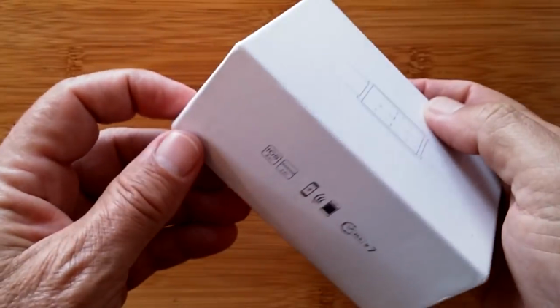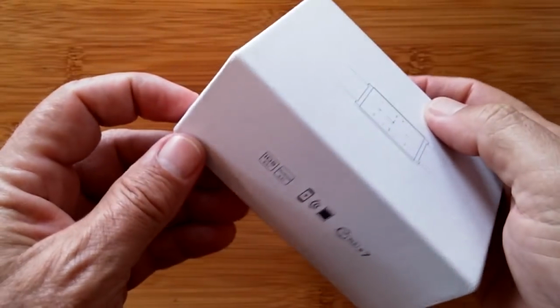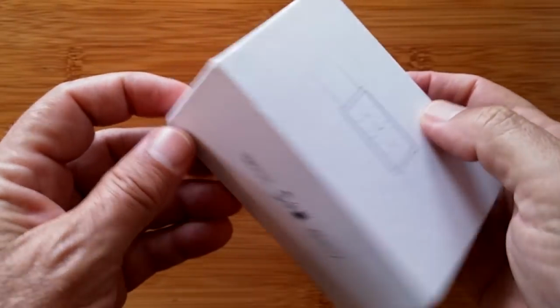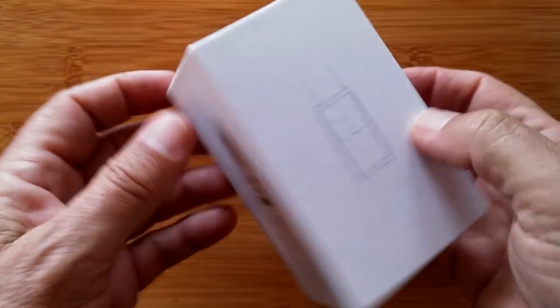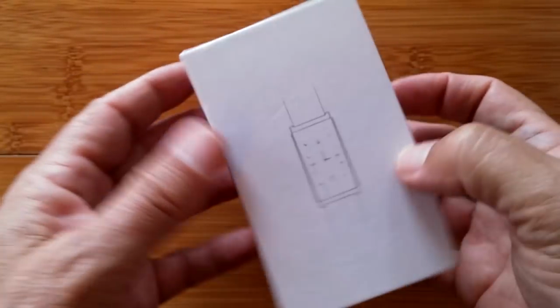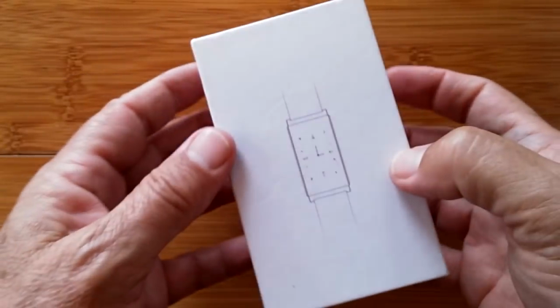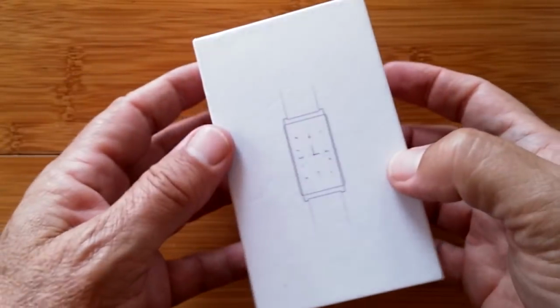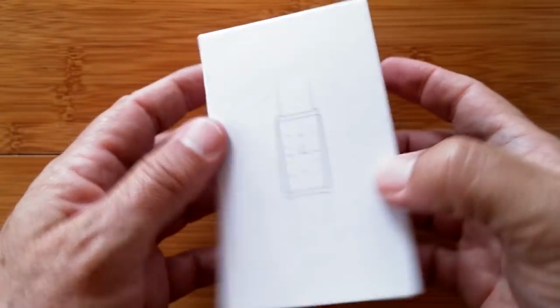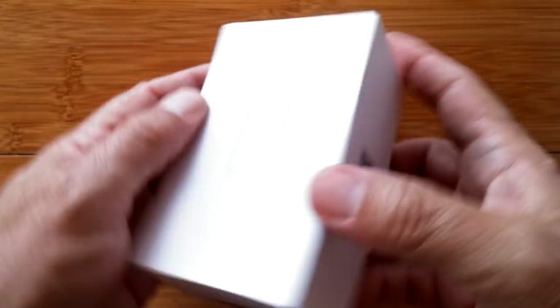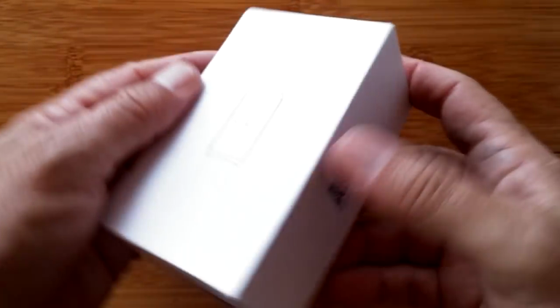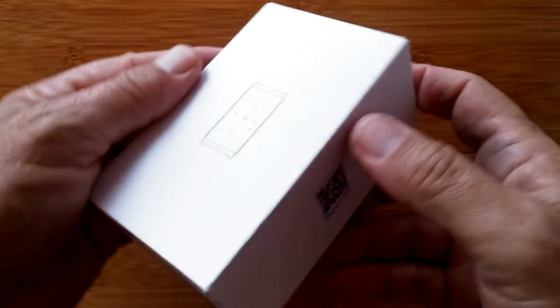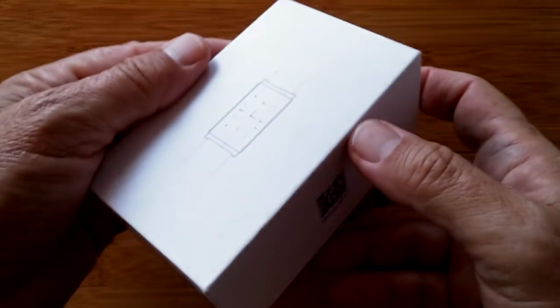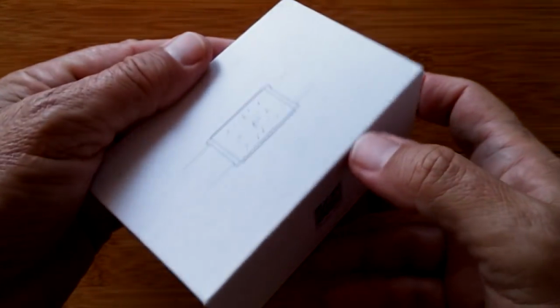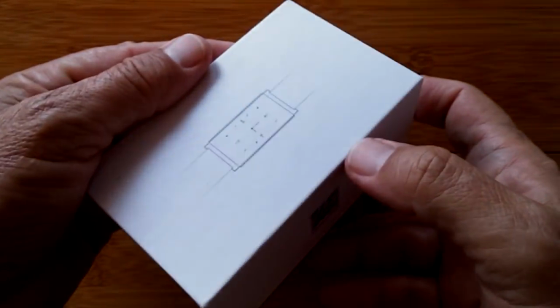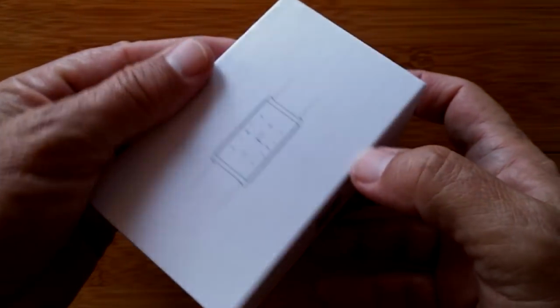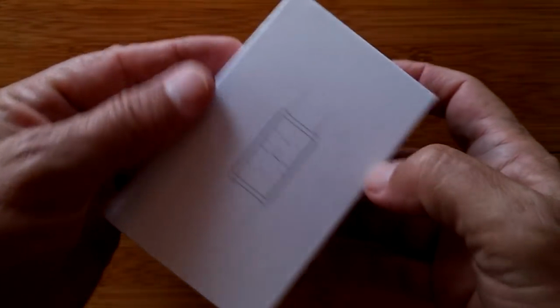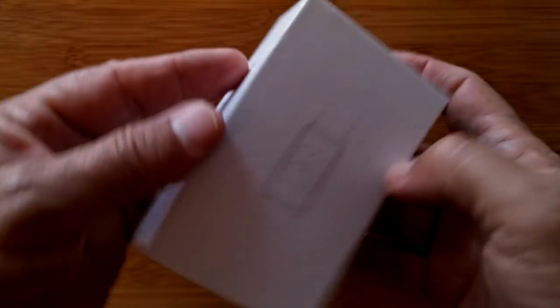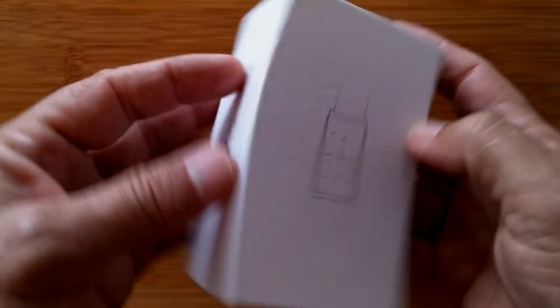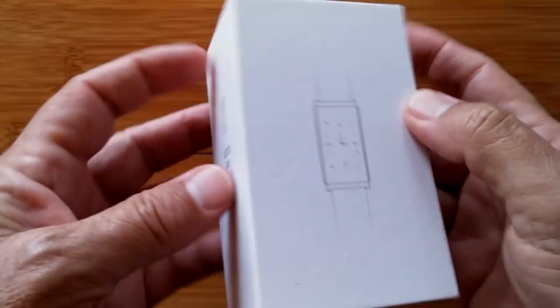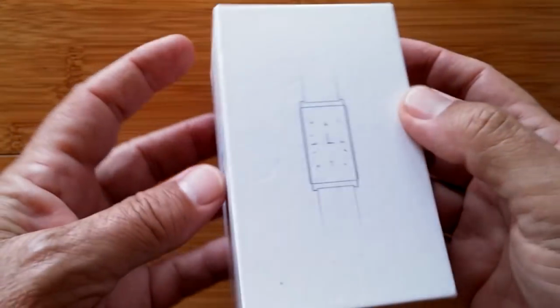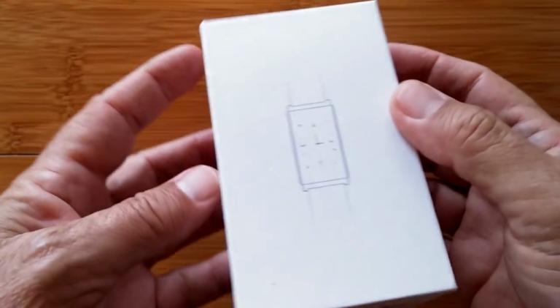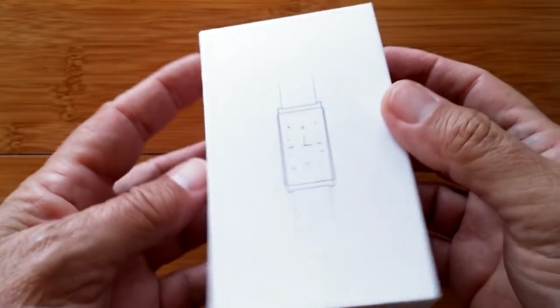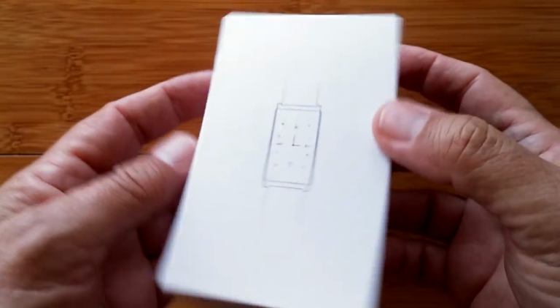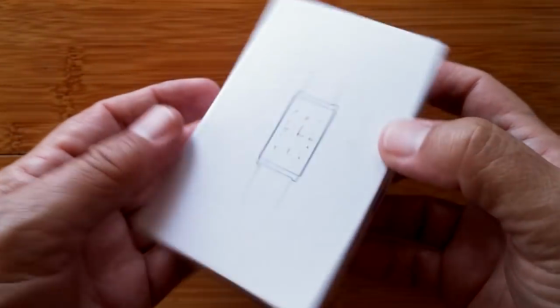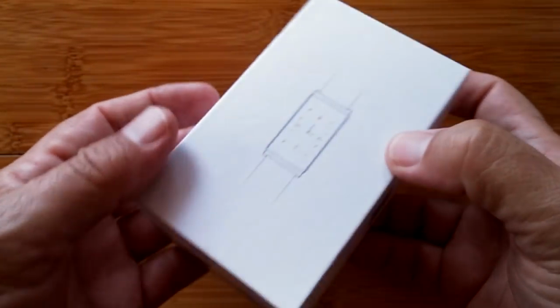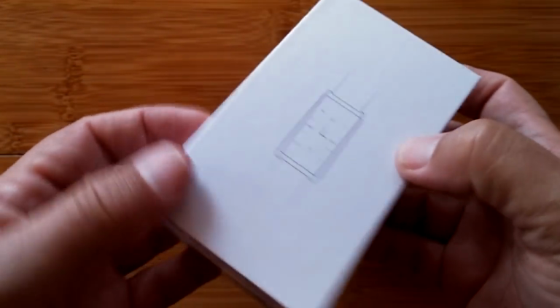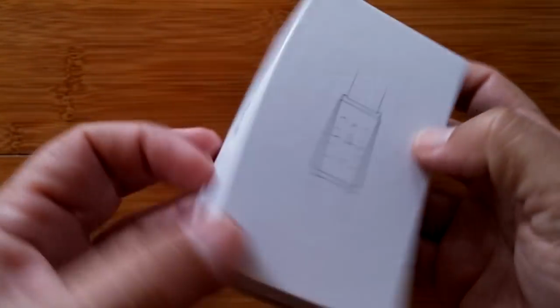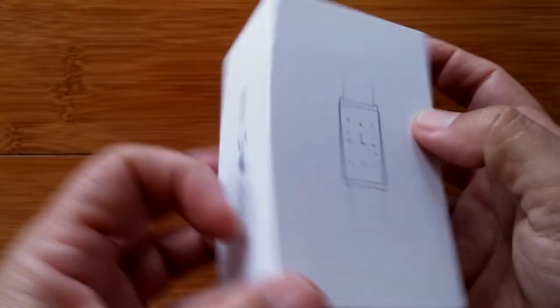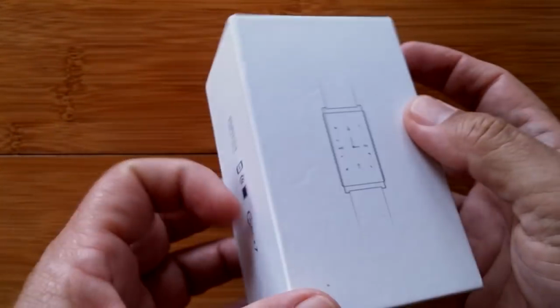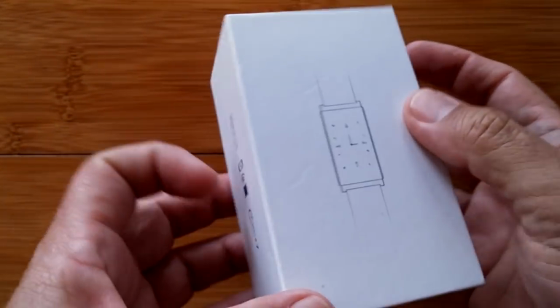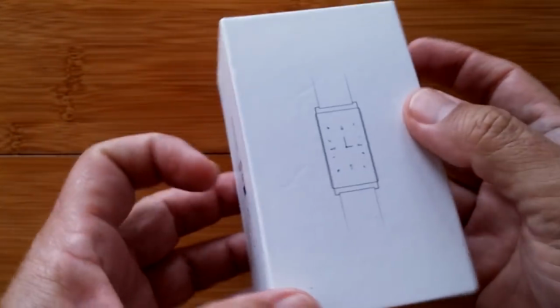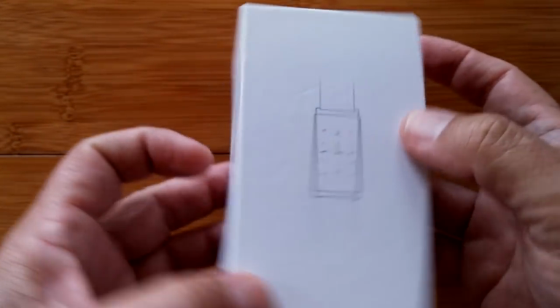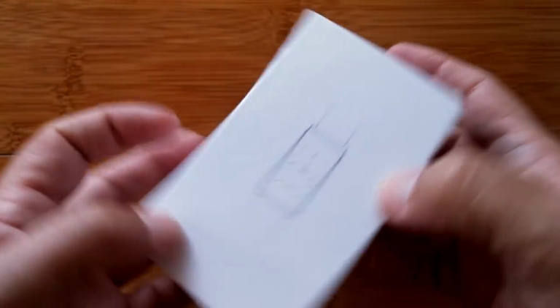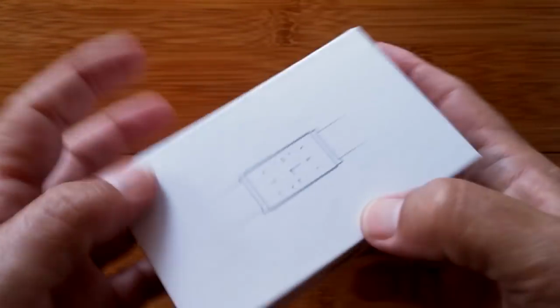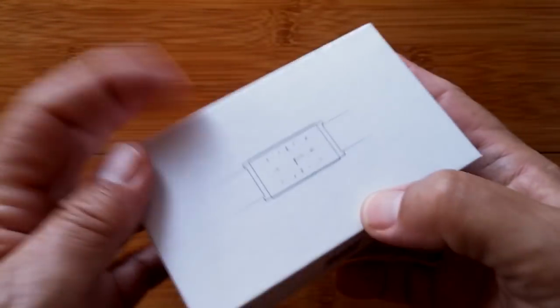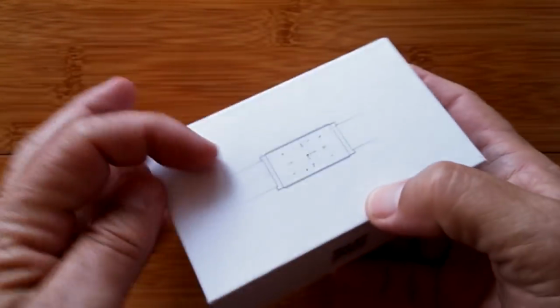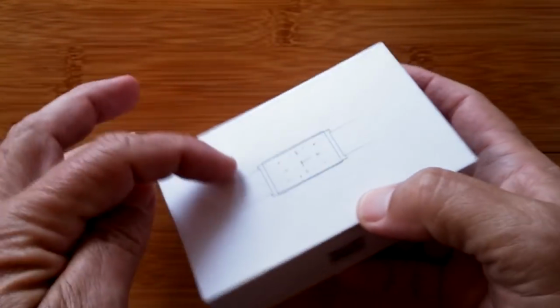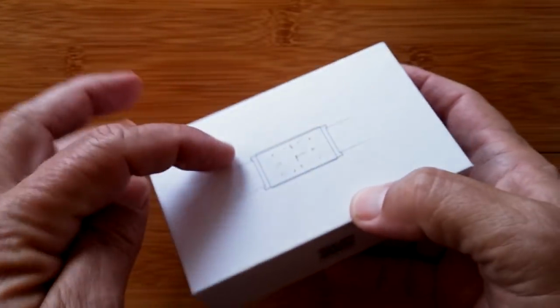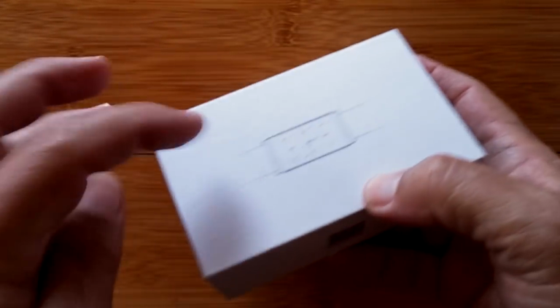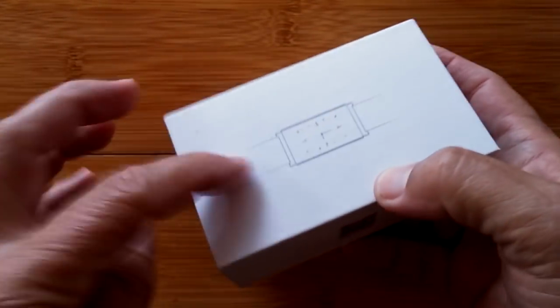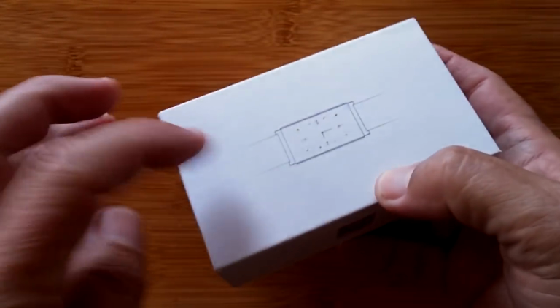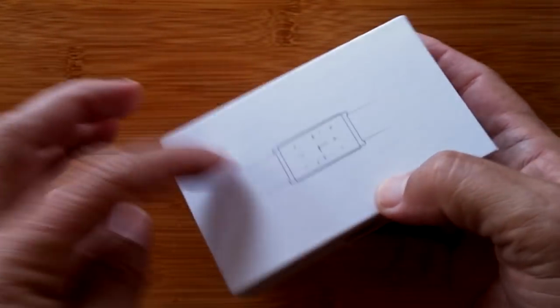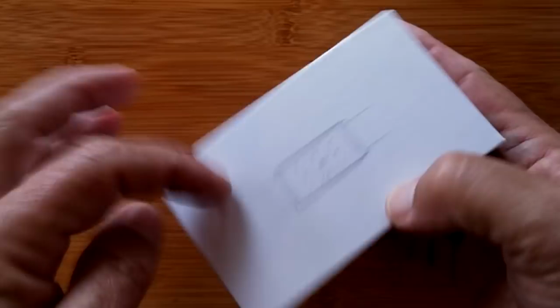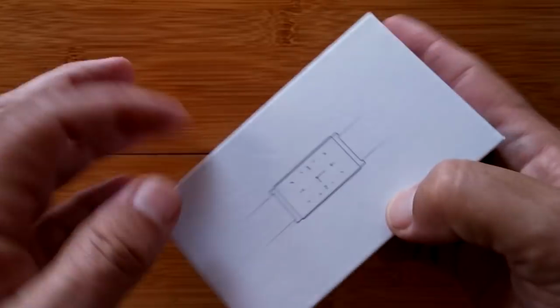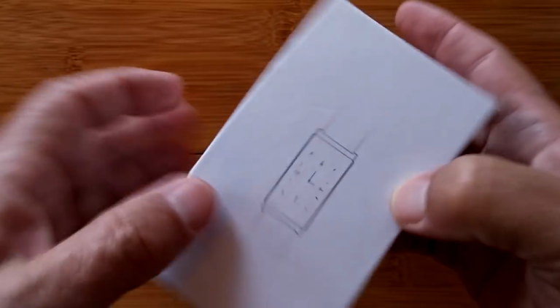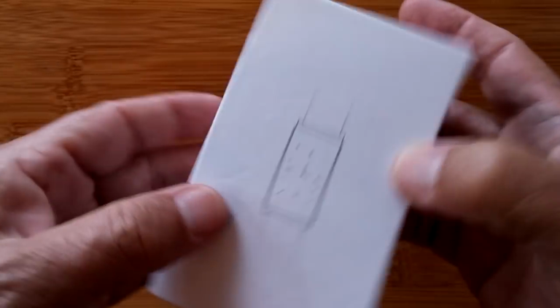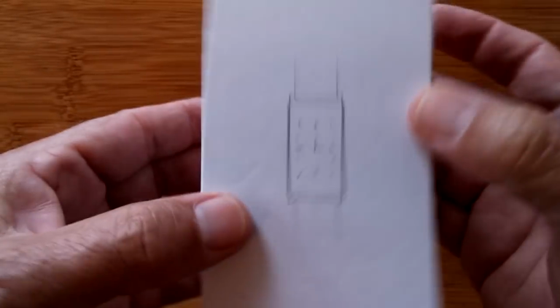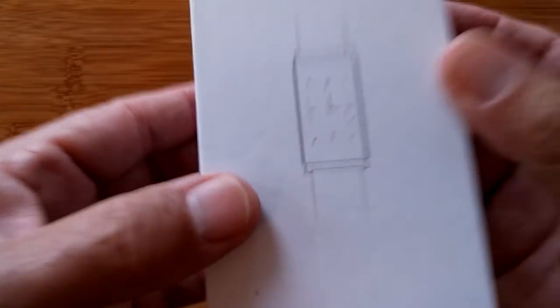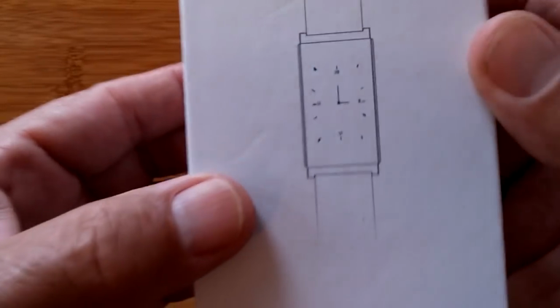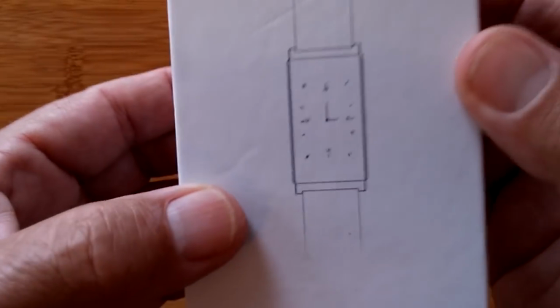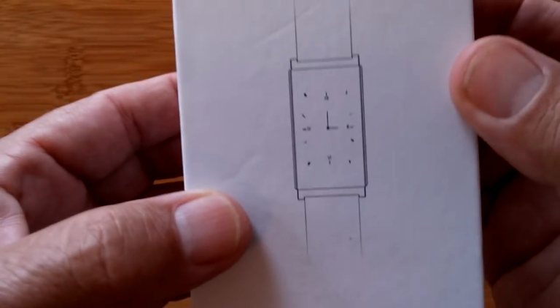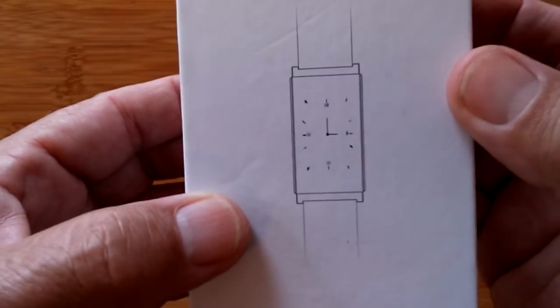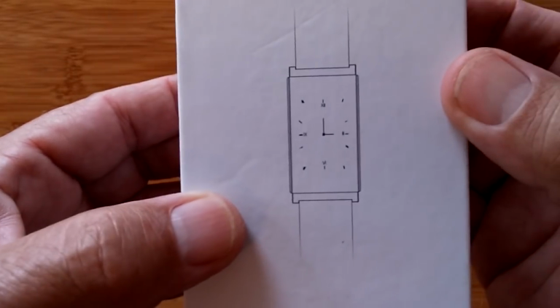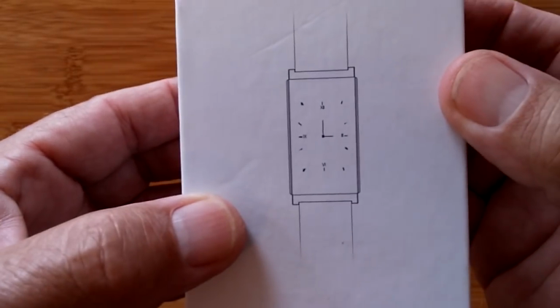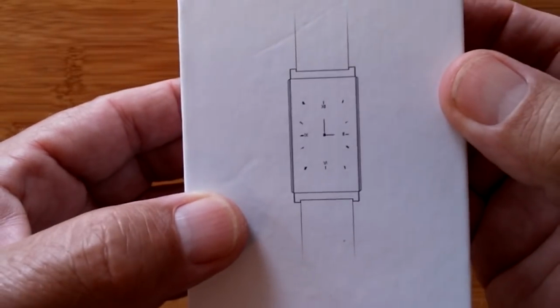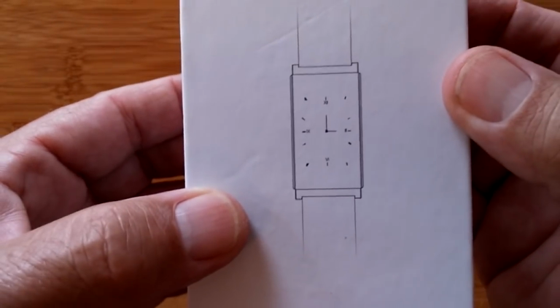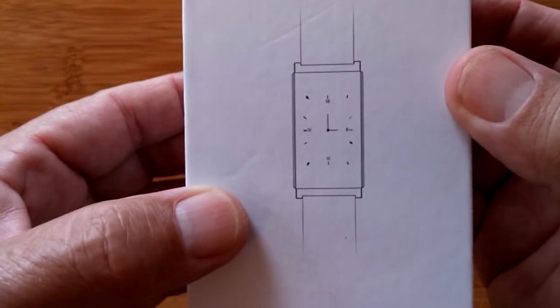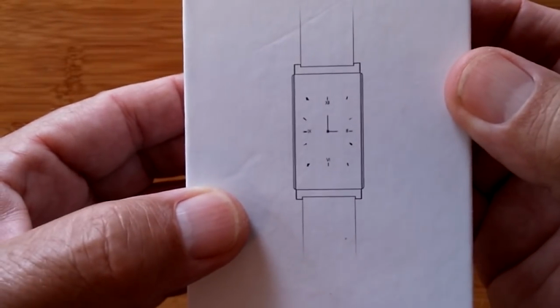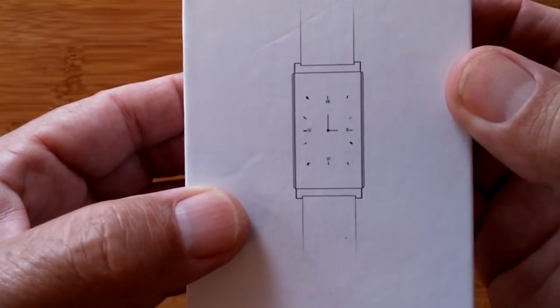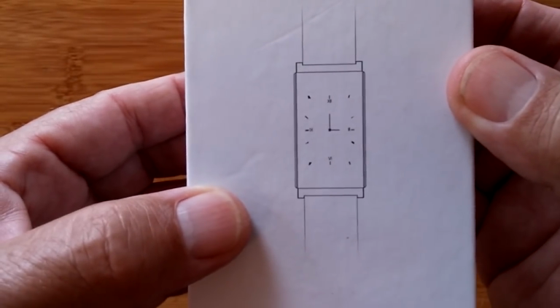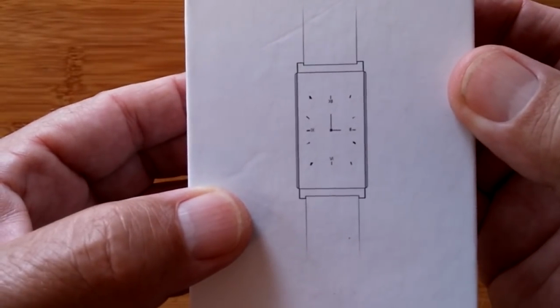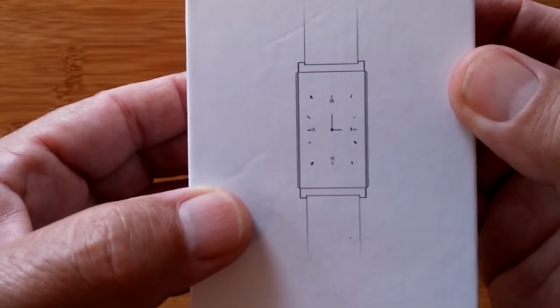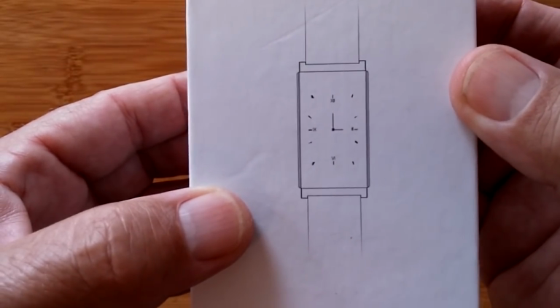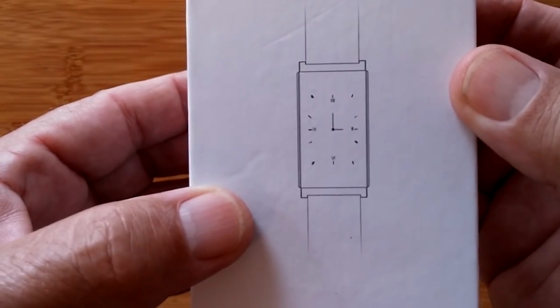Greetings and welcome back to SmartWatchTix. This box that we're about to unbox, it says everything.